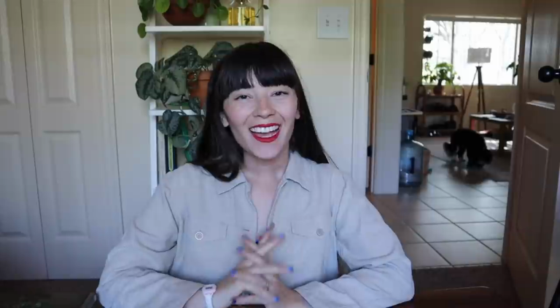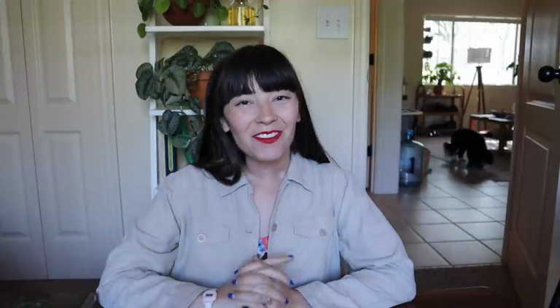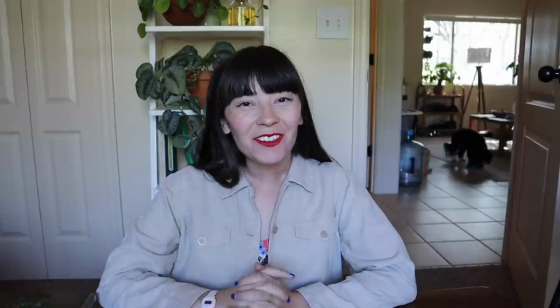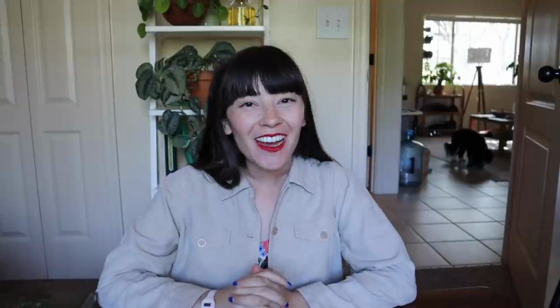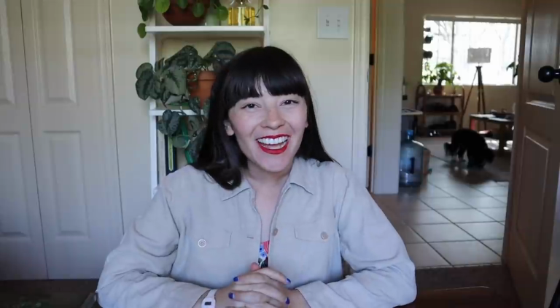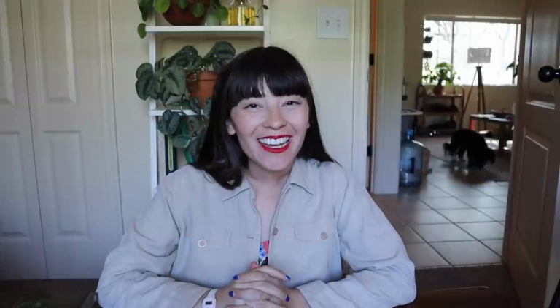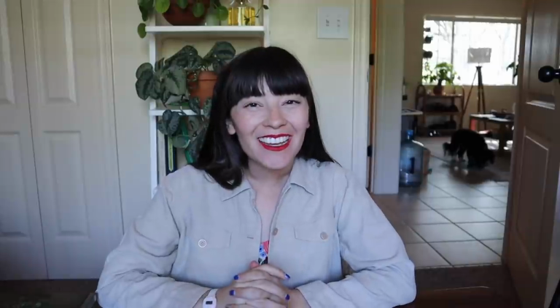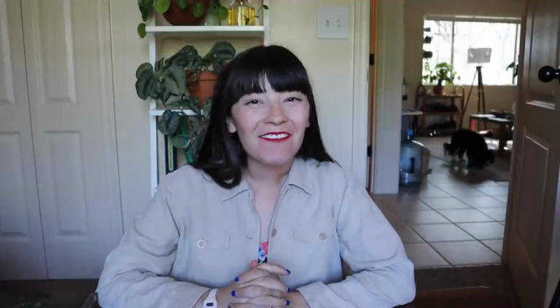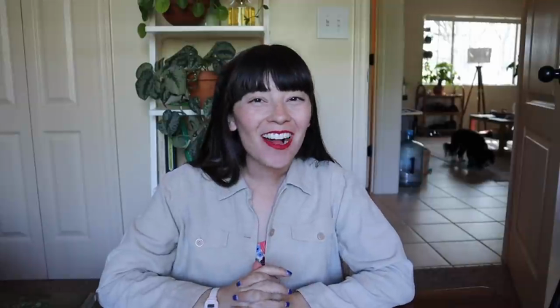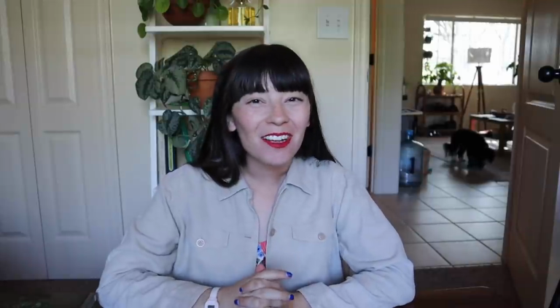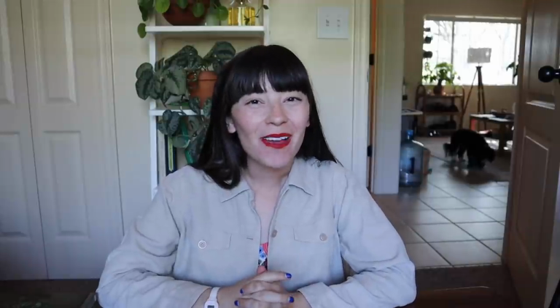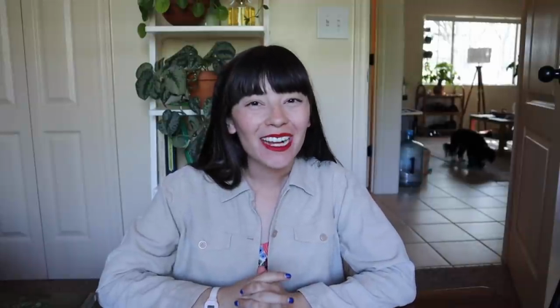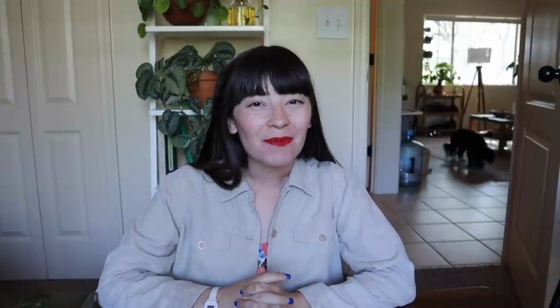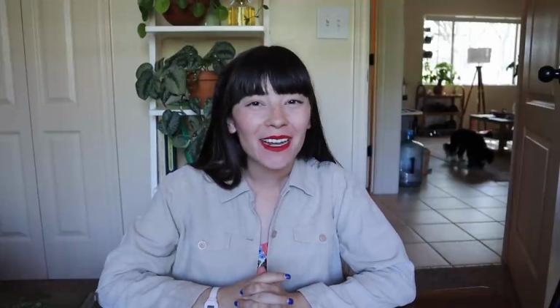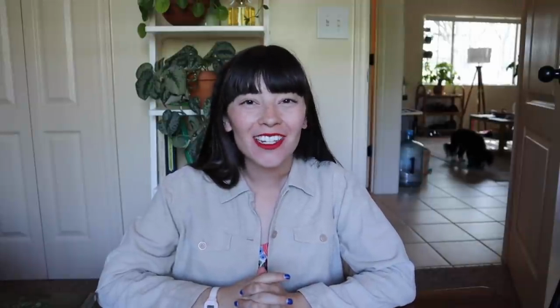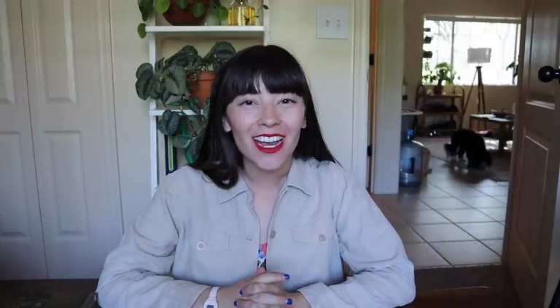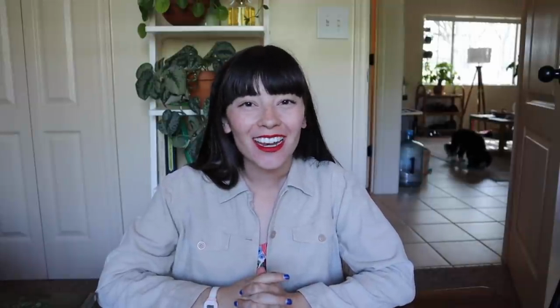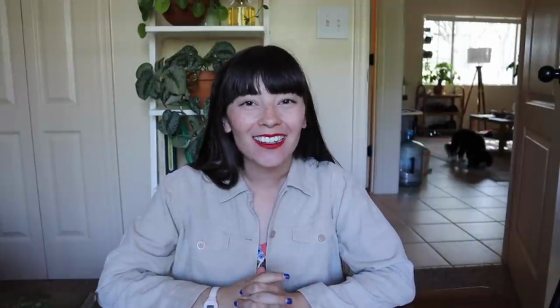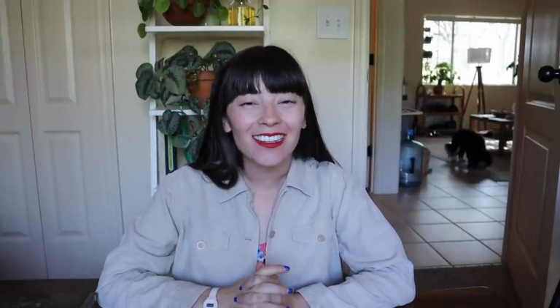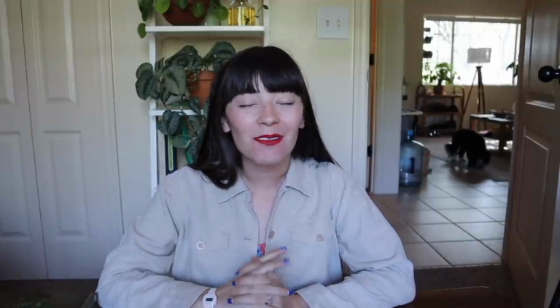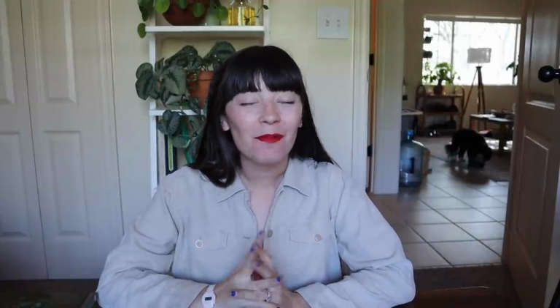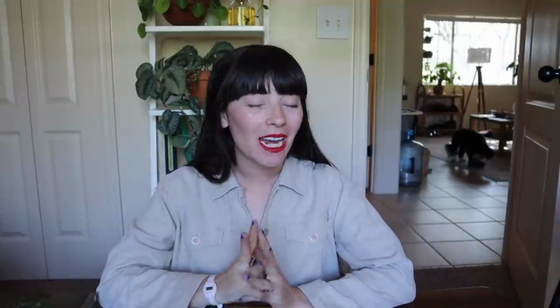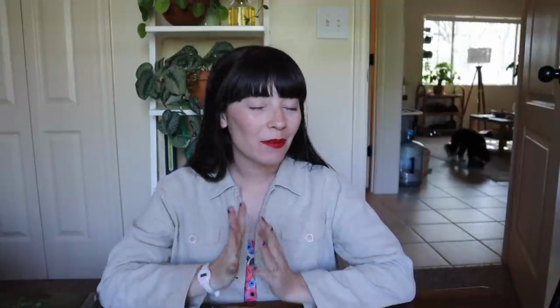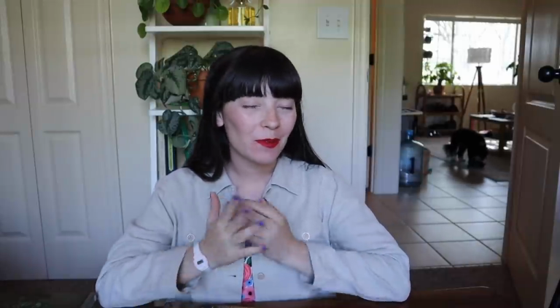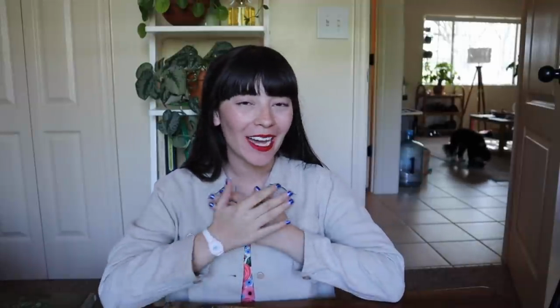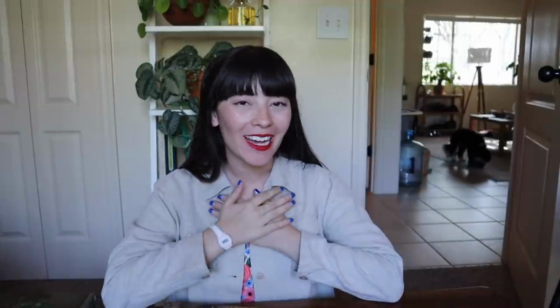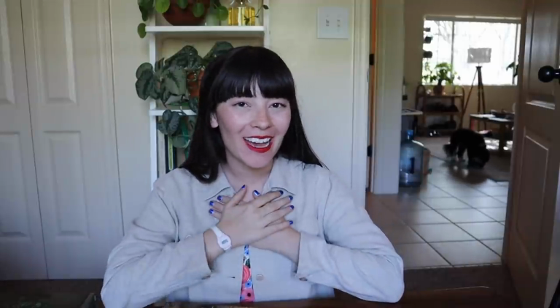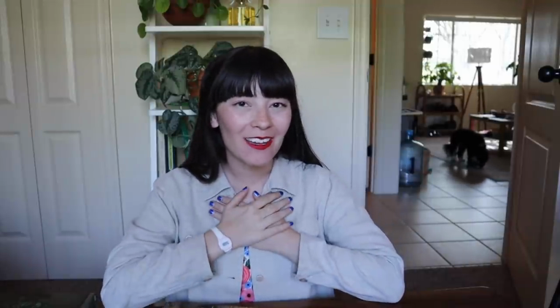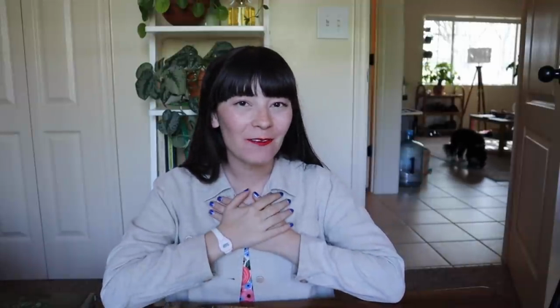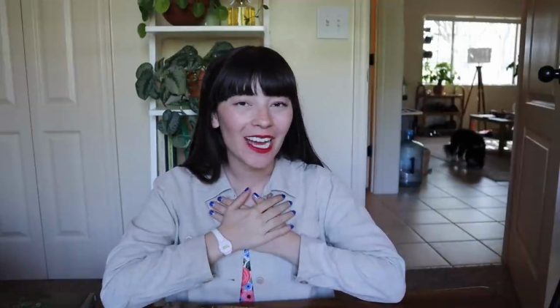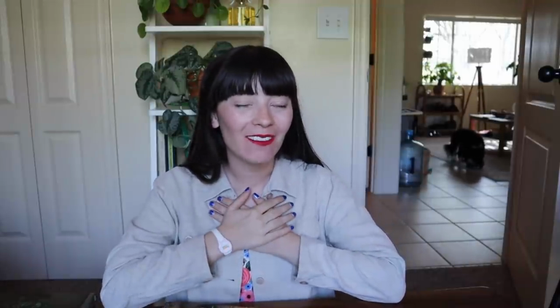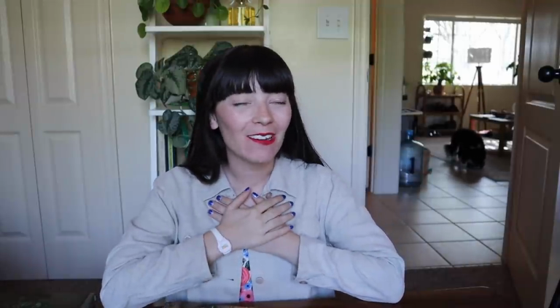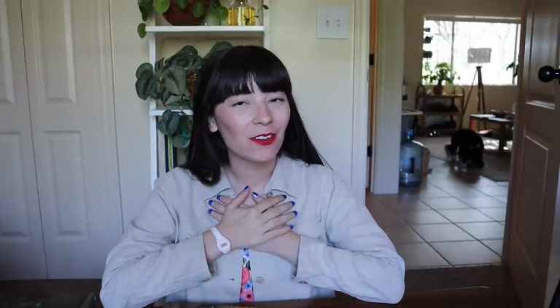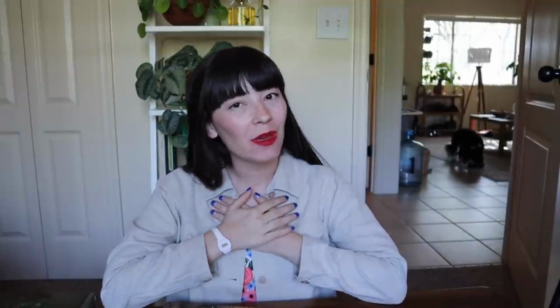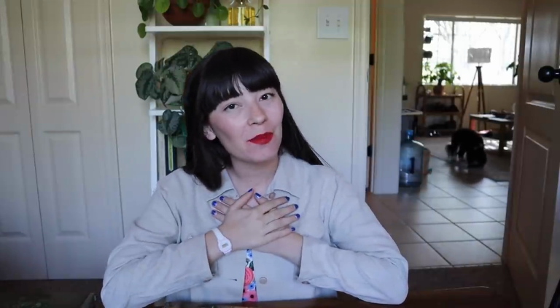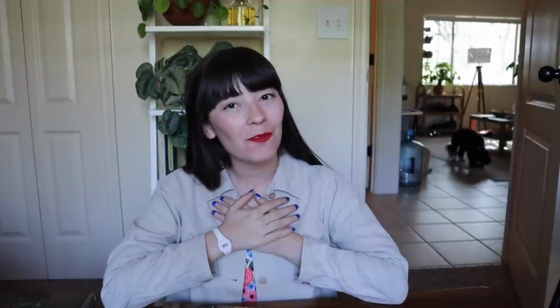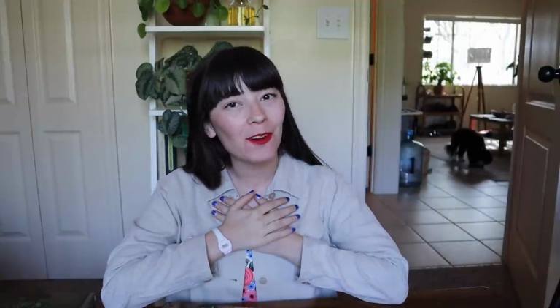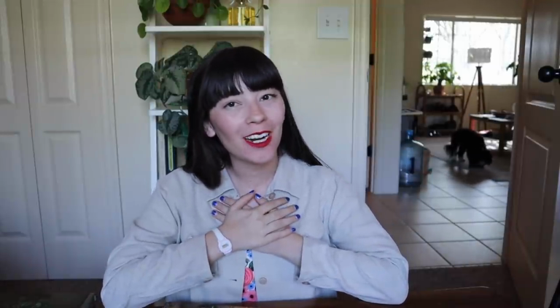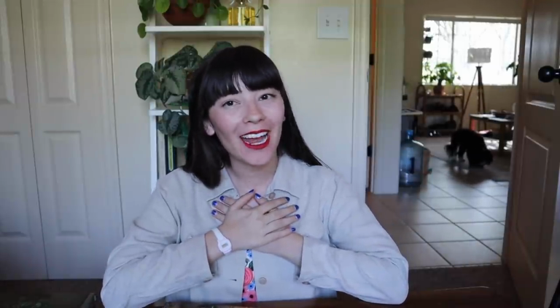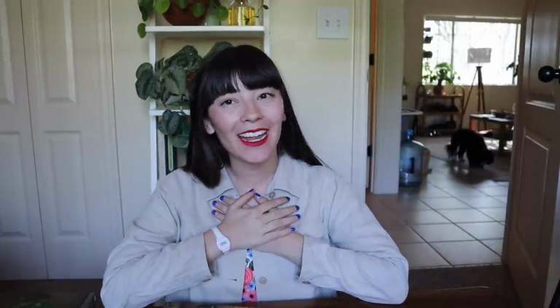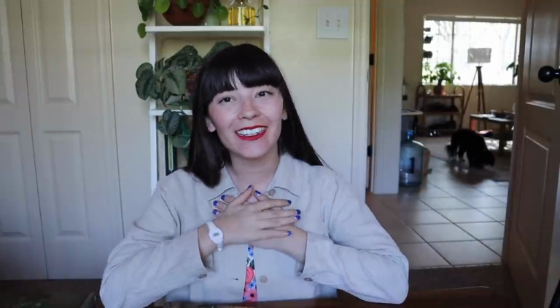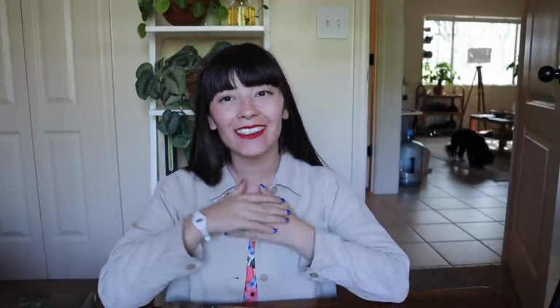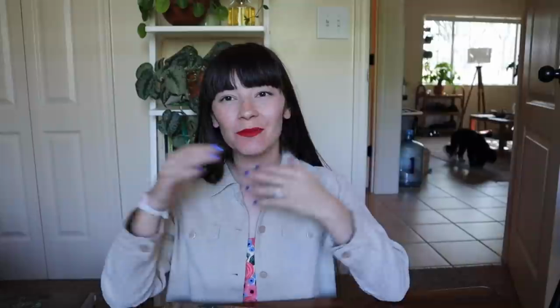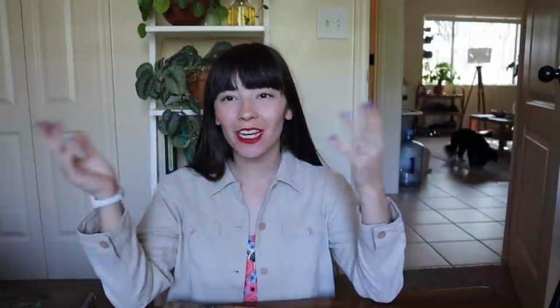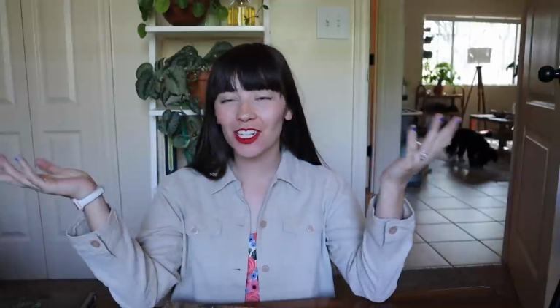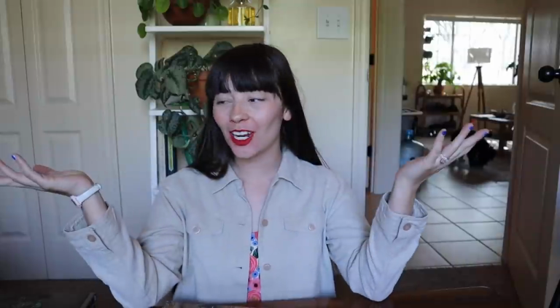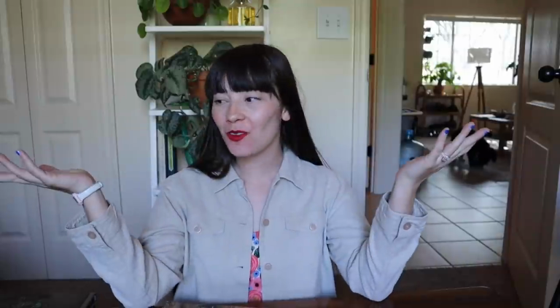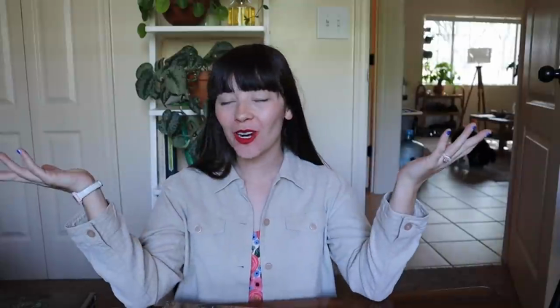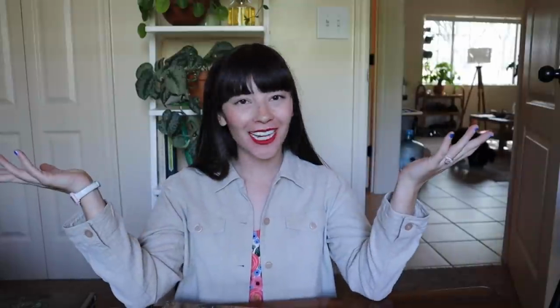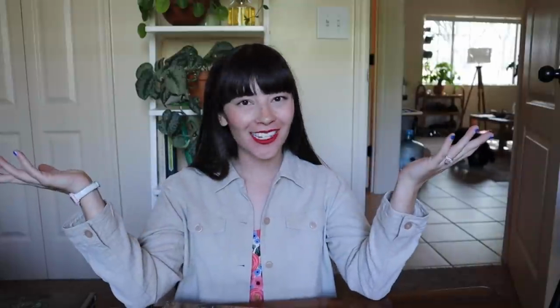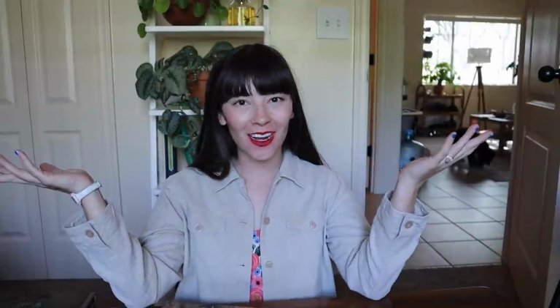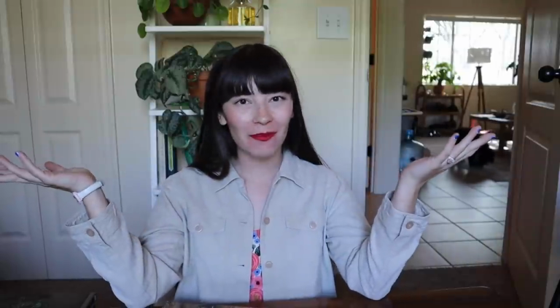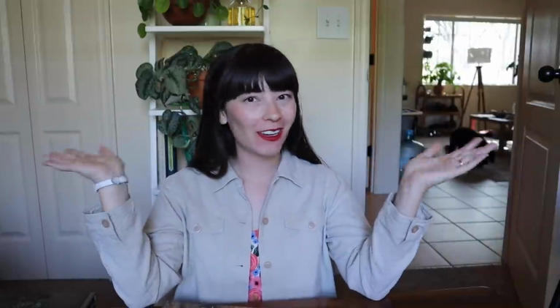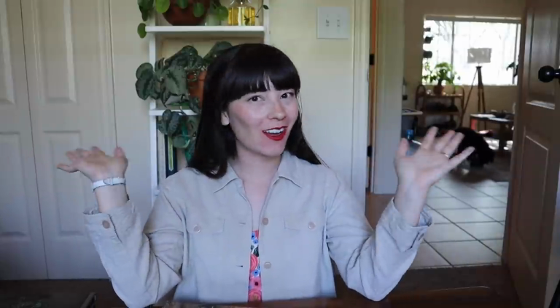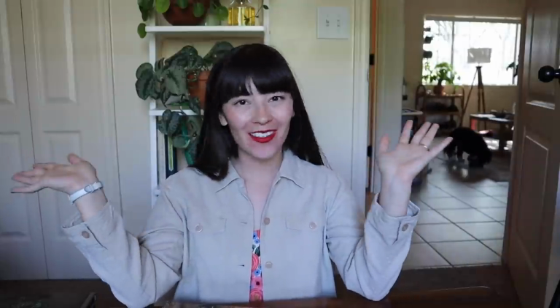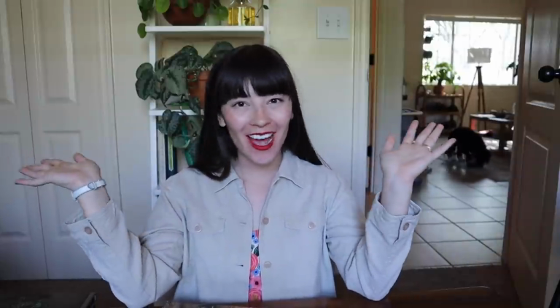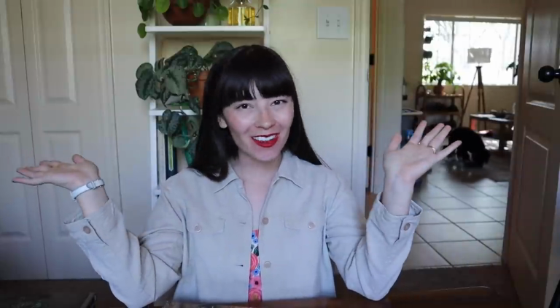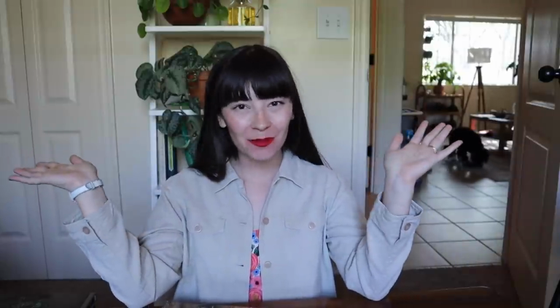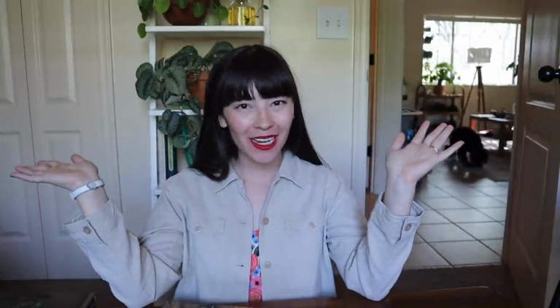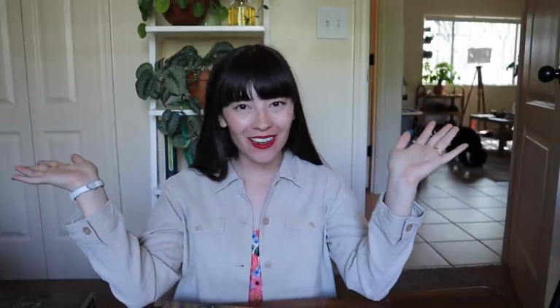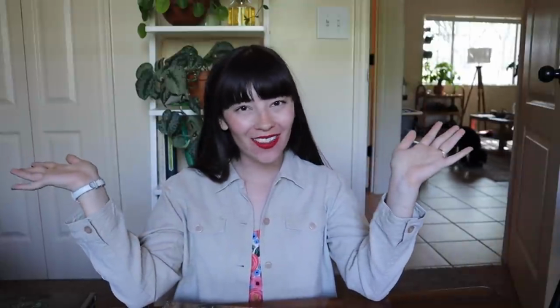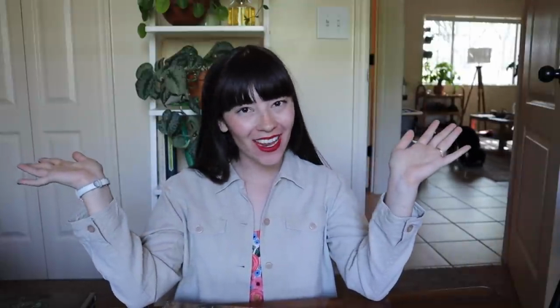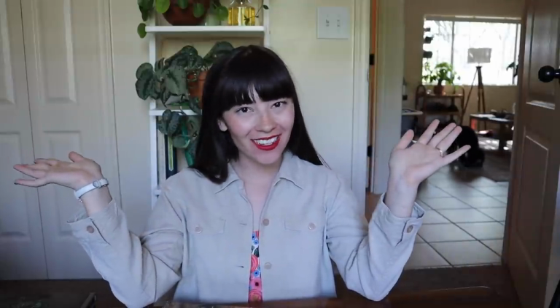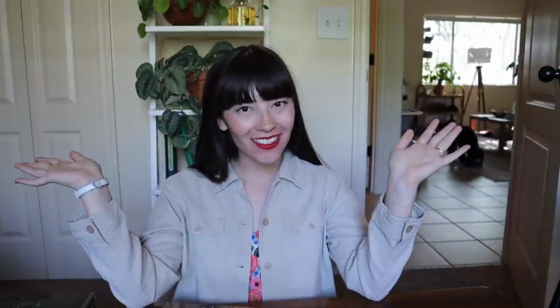Hi everyone! Welcome back to my channel. My name is Becca if we have never met before and this is my channel where I talk about all the houseplant things.